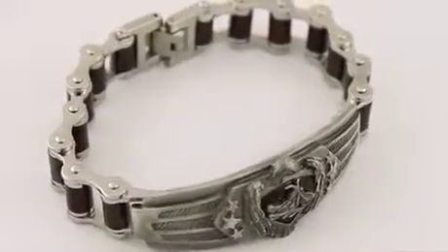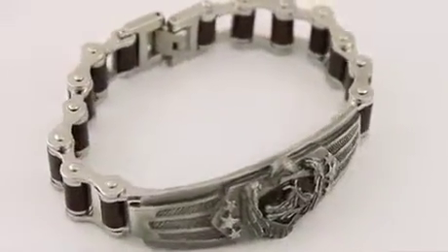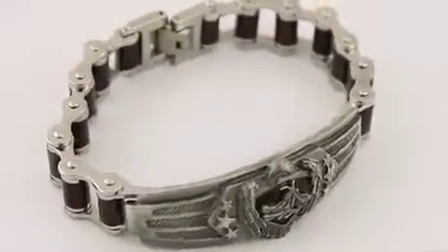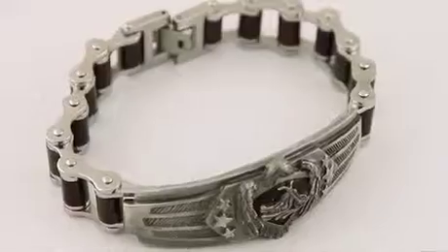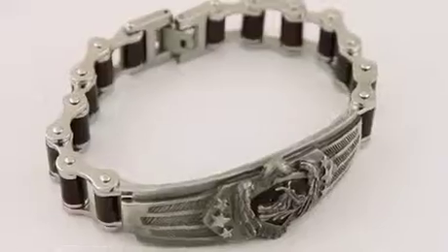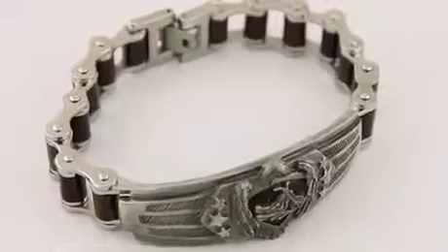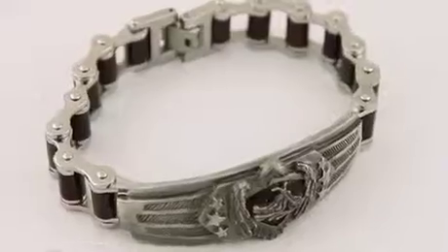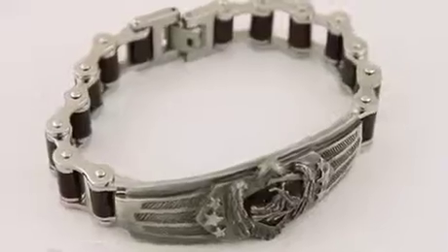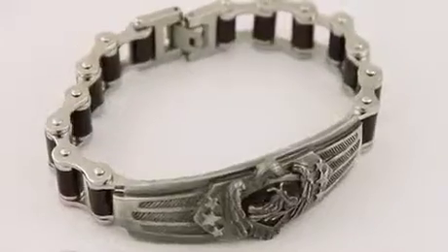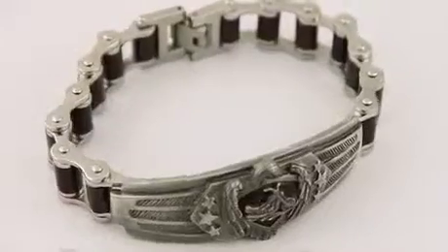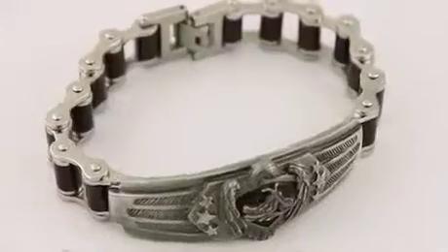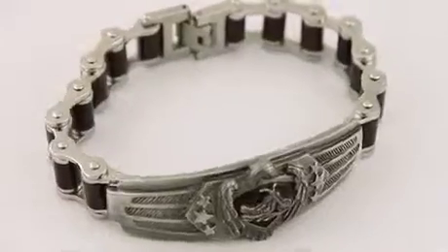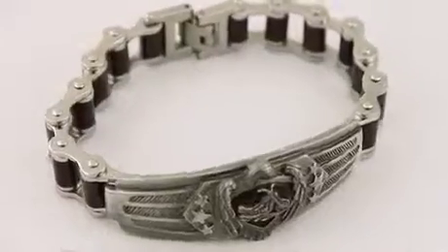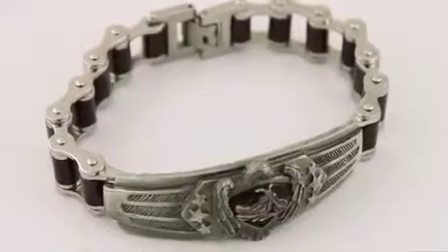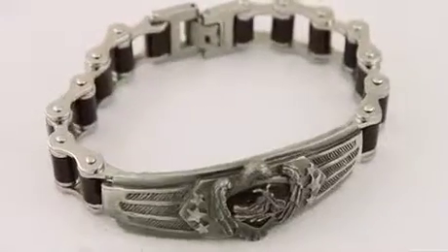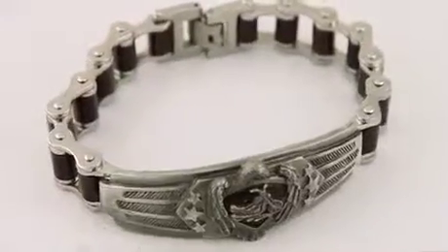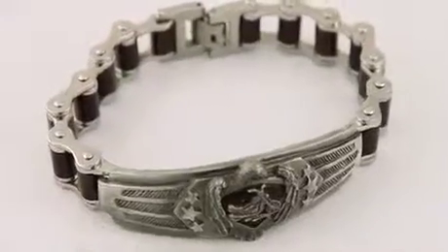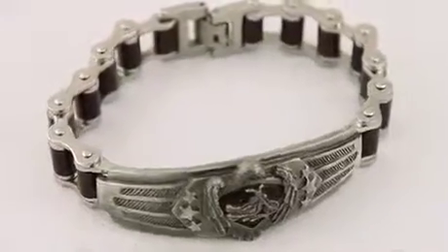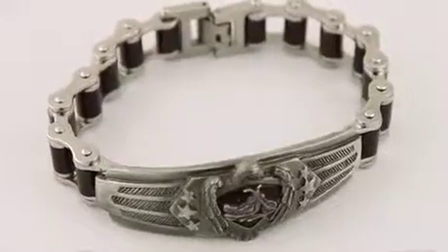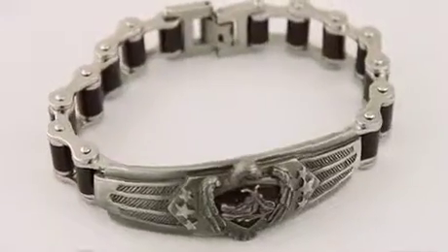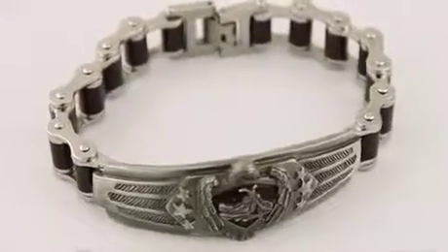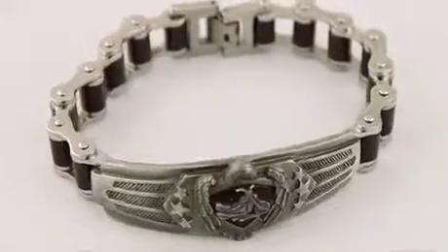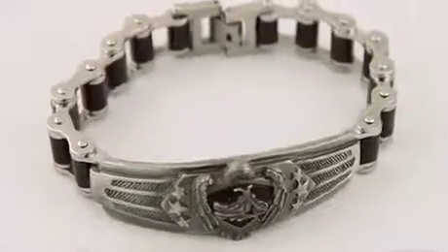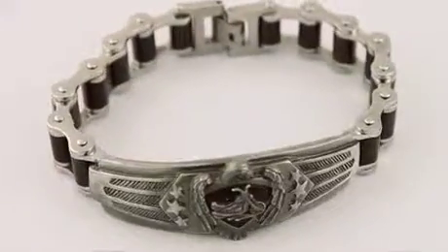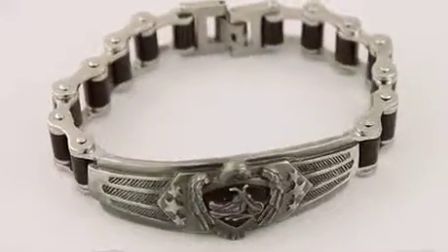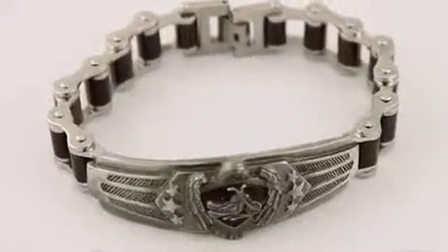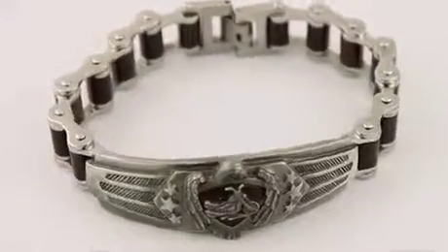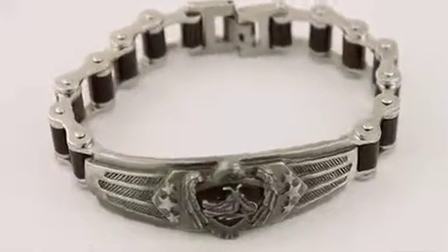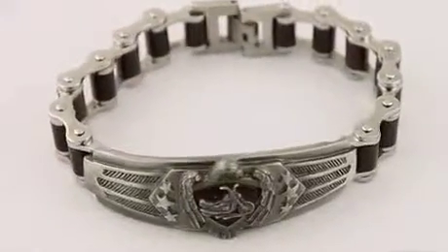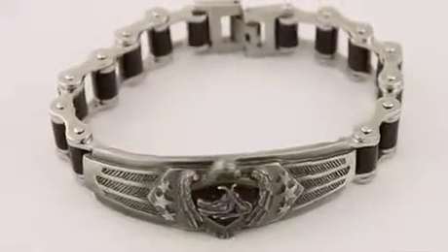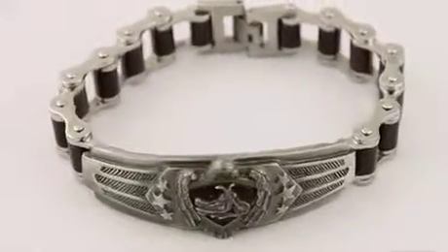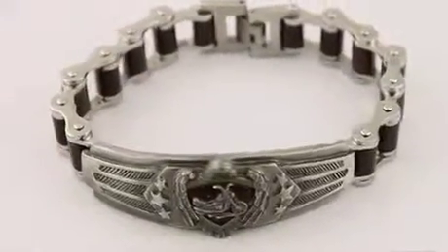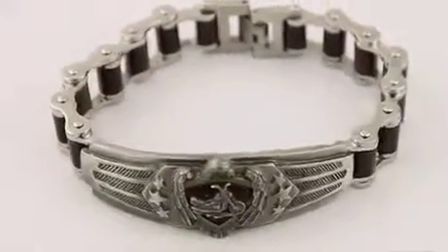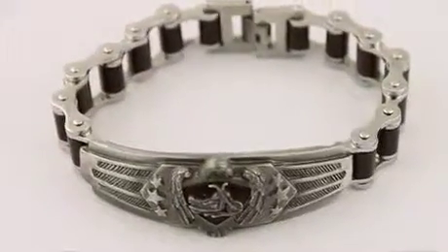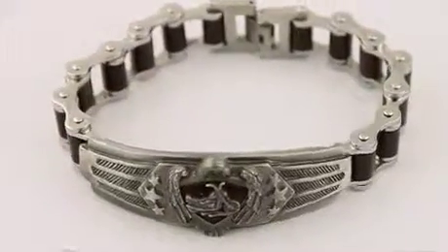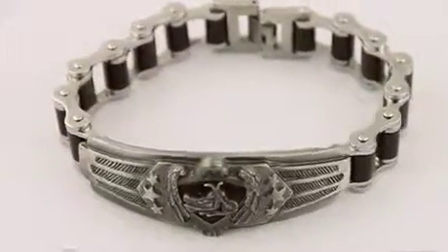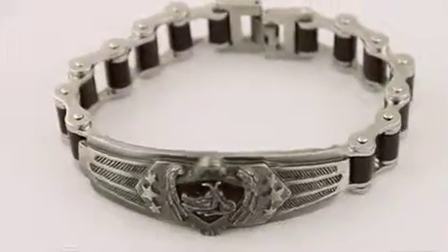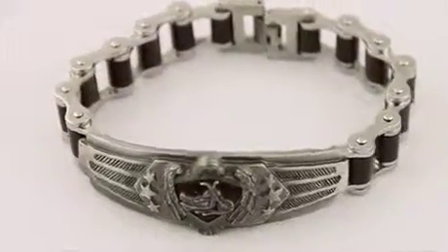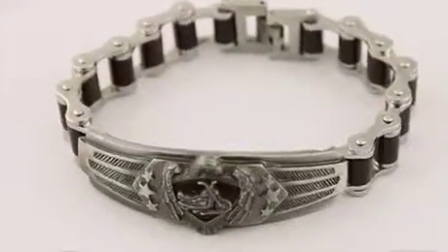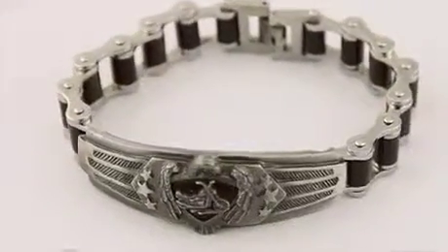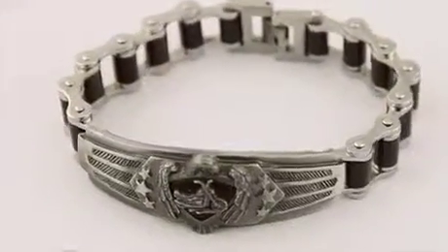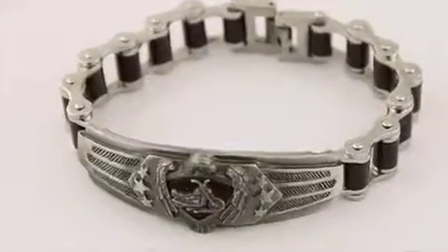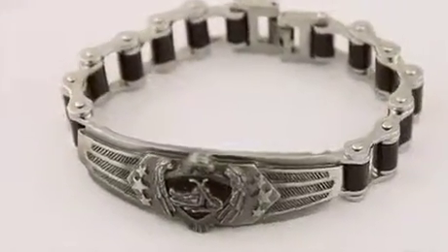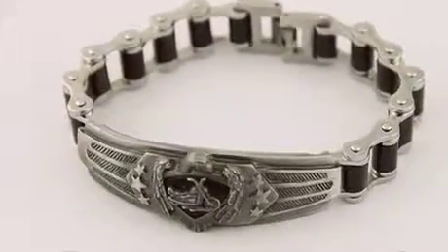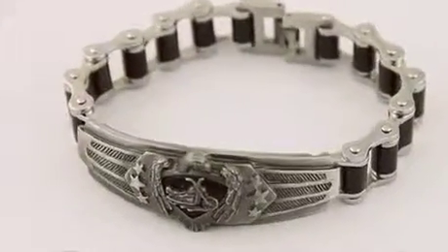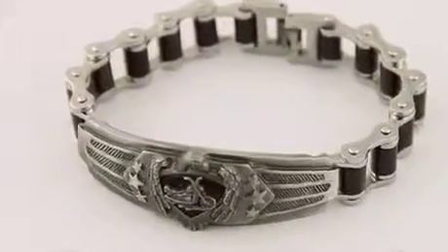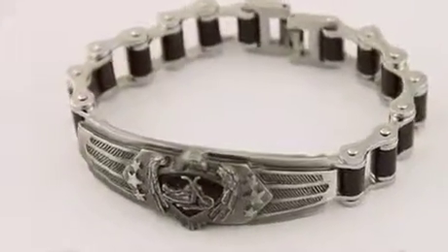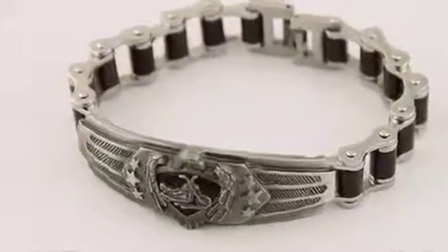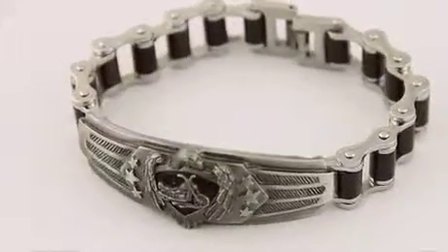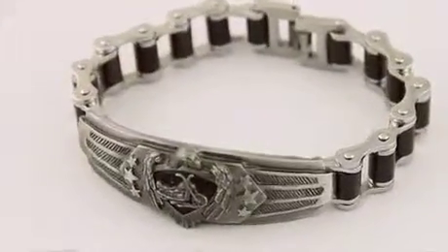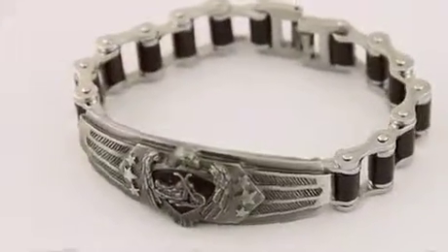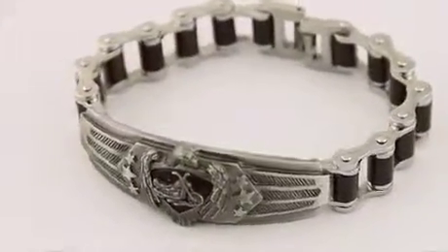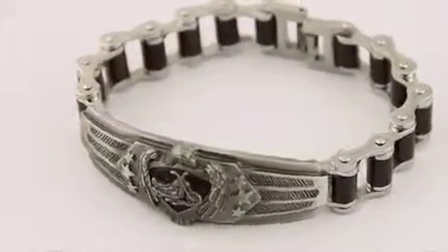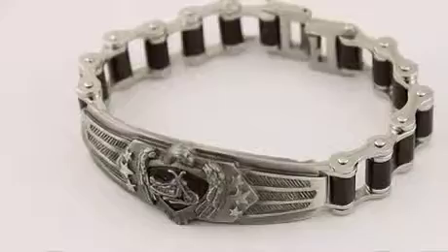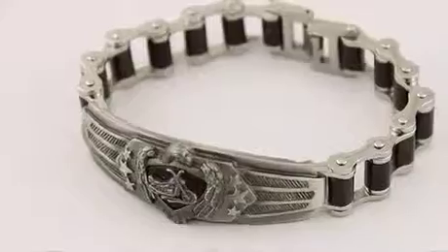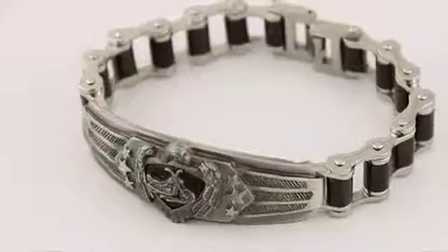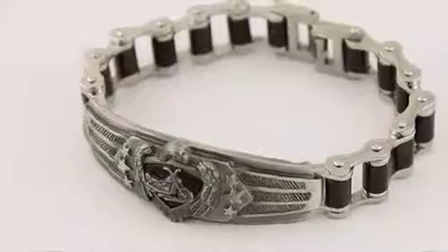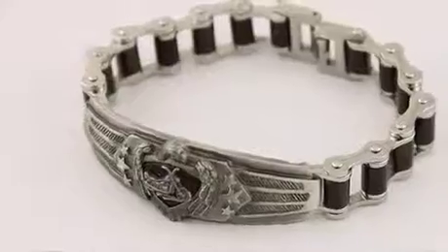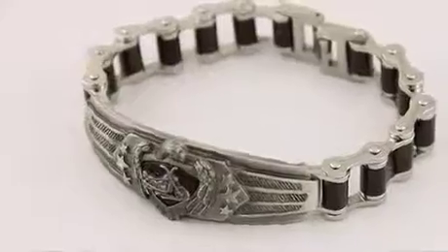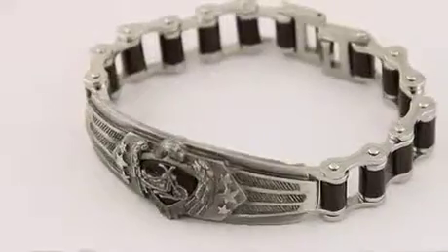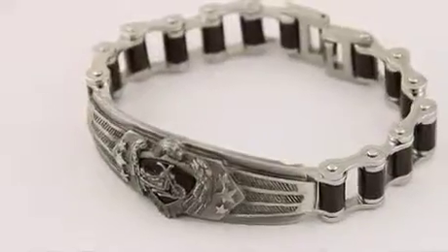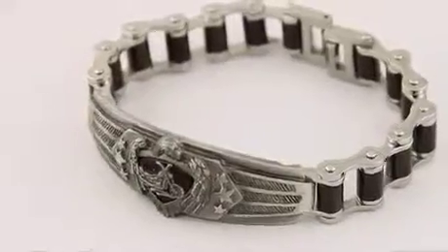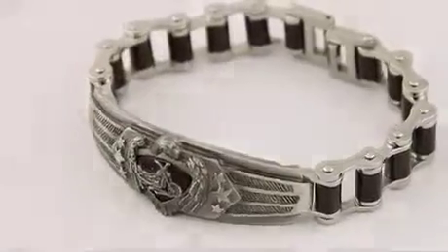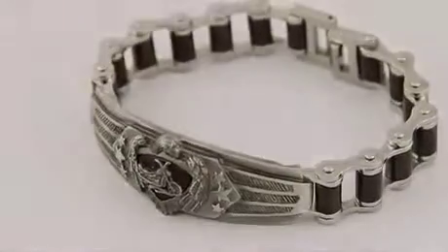This stainless steel motorcycle bracelet is the ultimate jewelry gift for bike lovers that like to ride hard, live free.